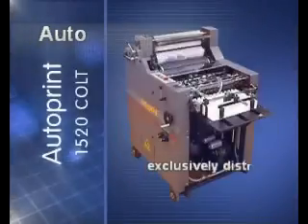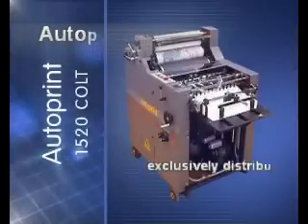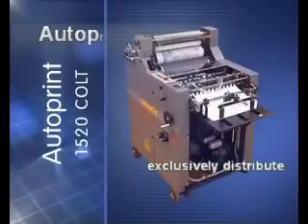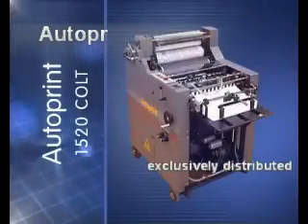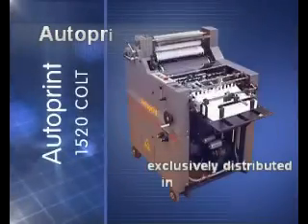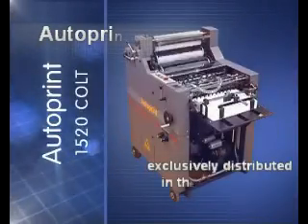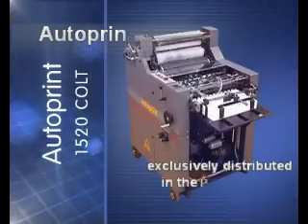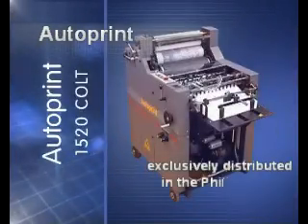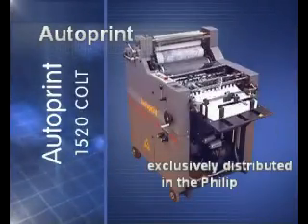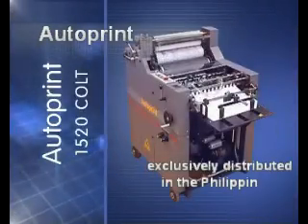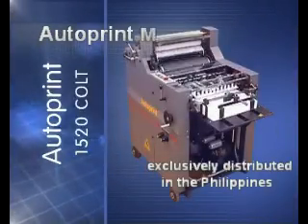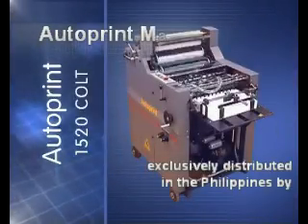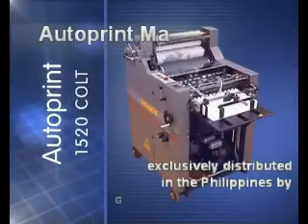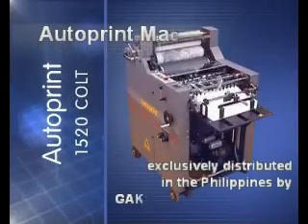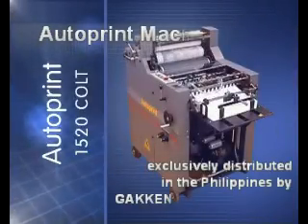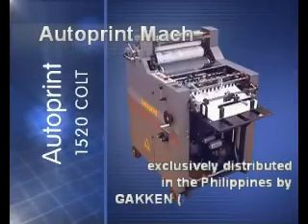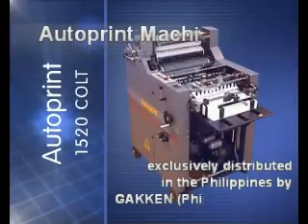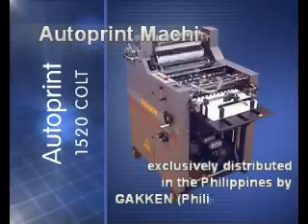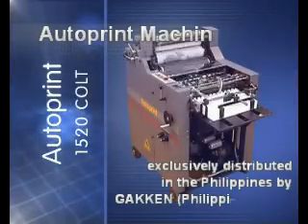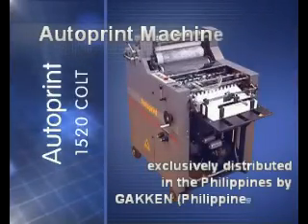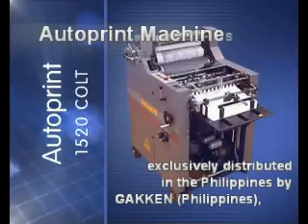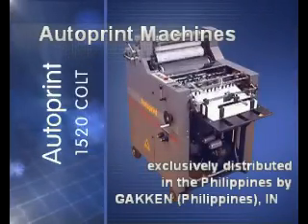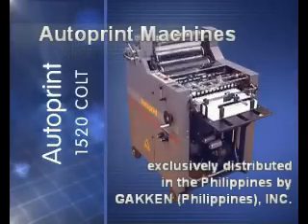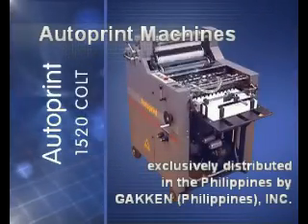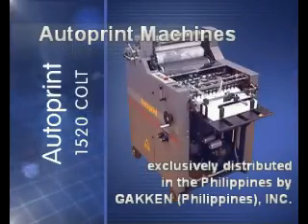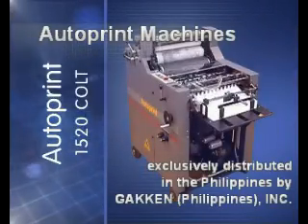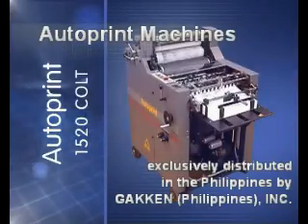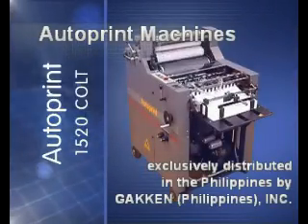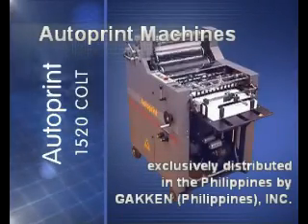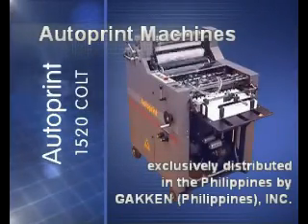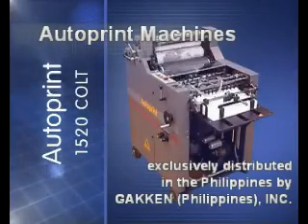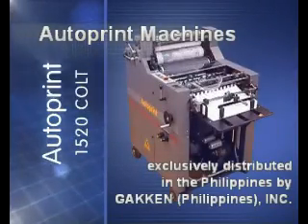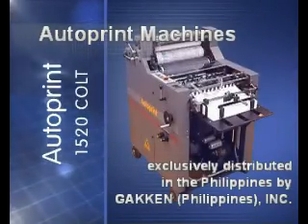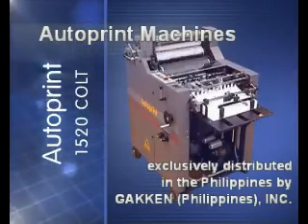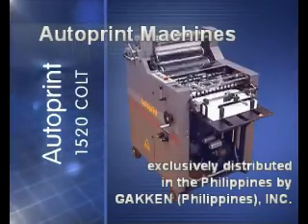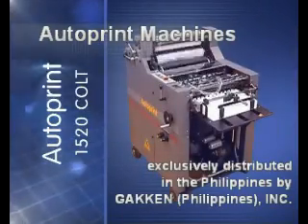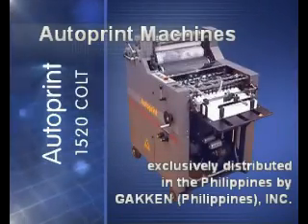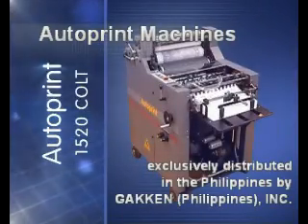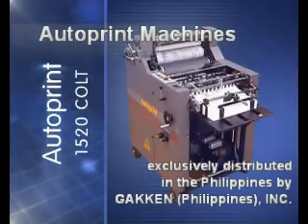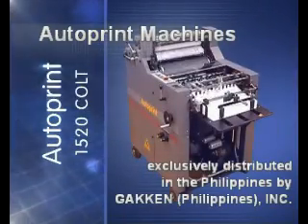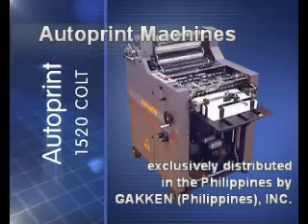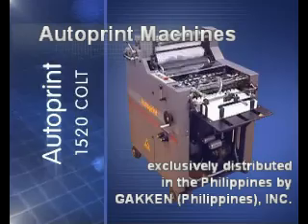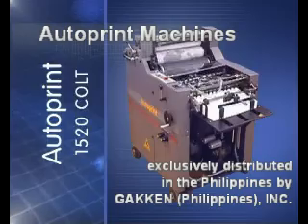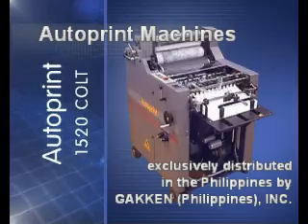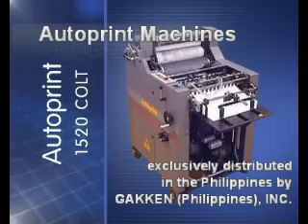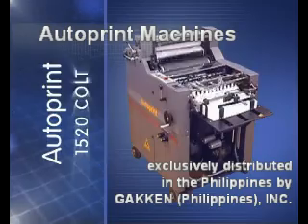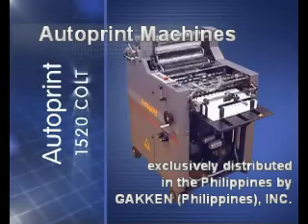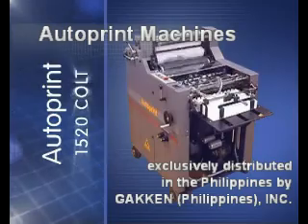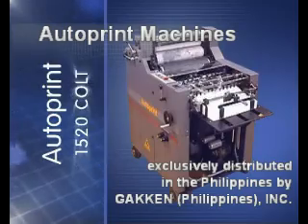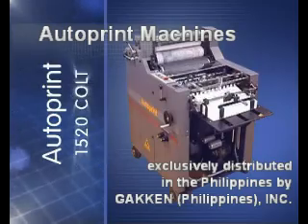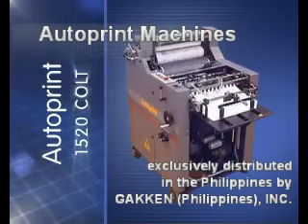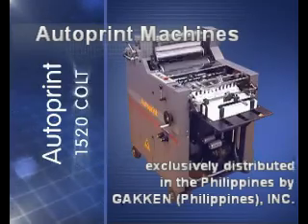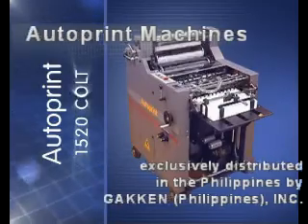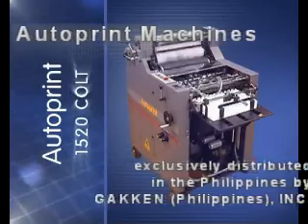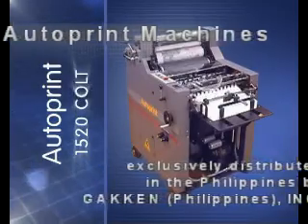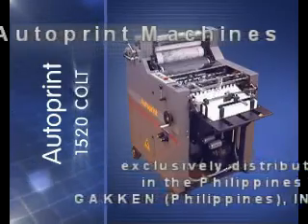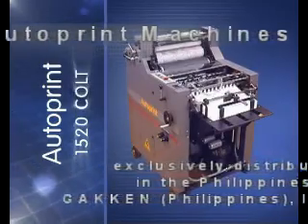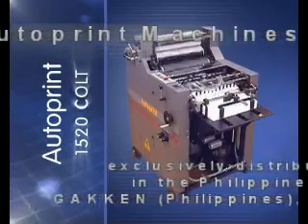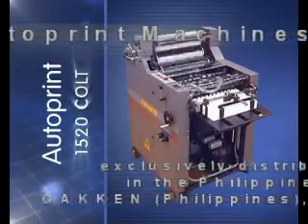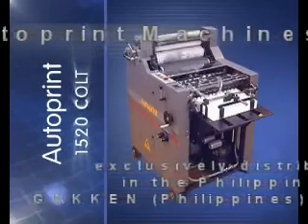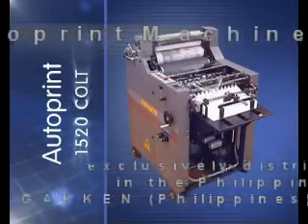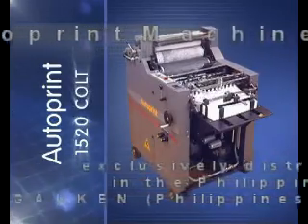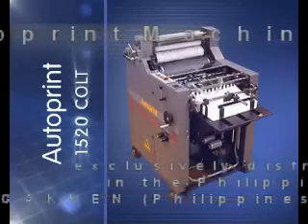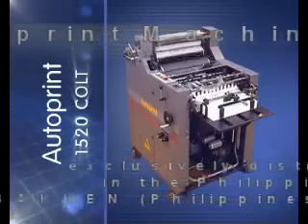Autoprint 1520 Colt. Priceless performance from compact machines that are priceless.